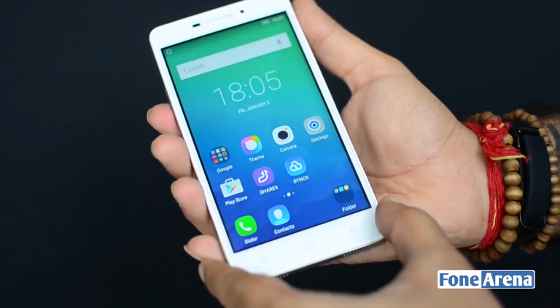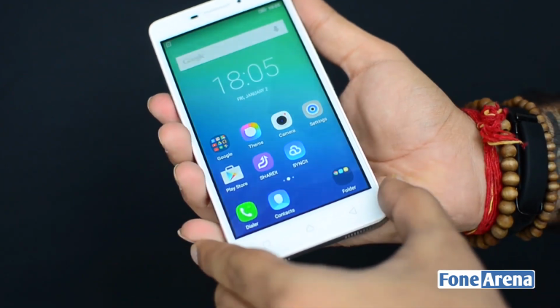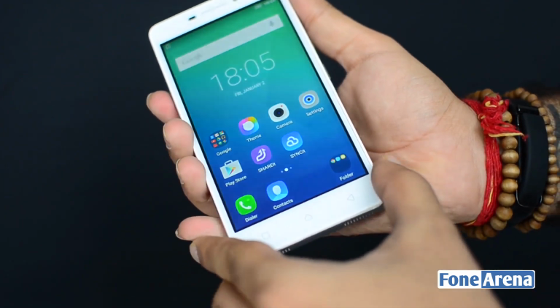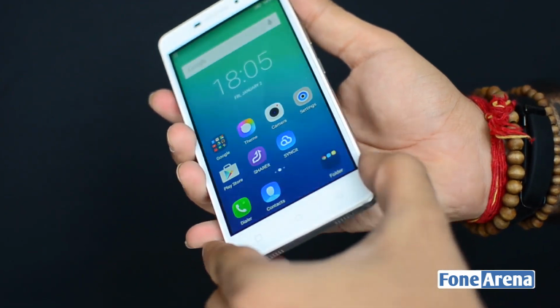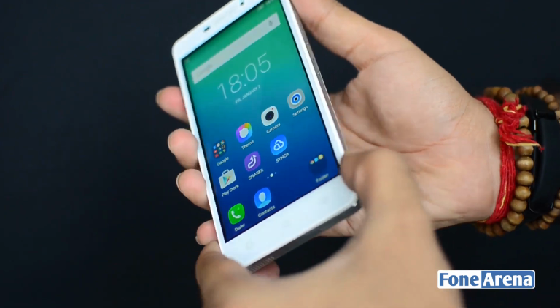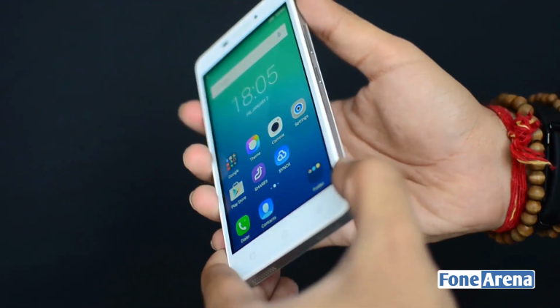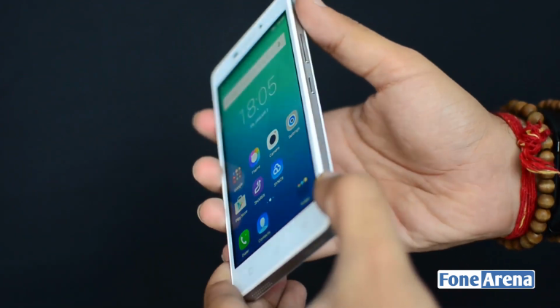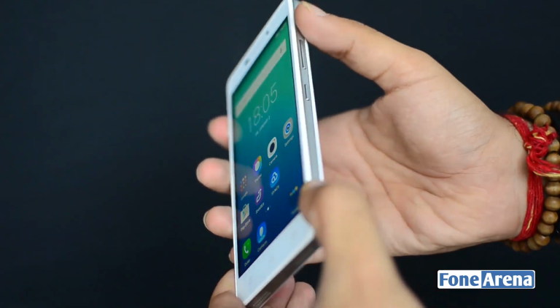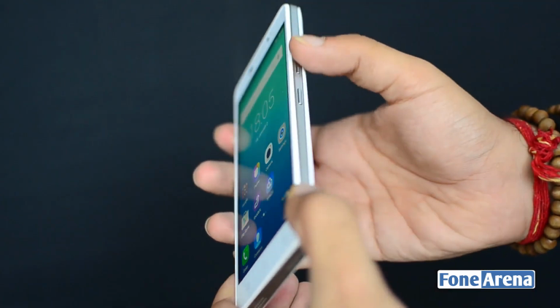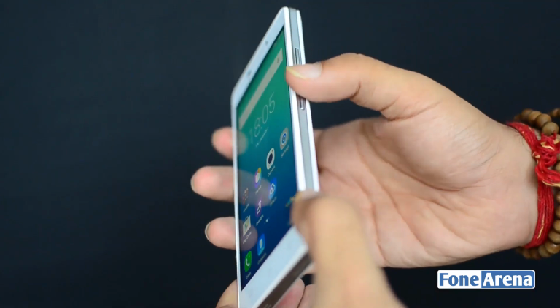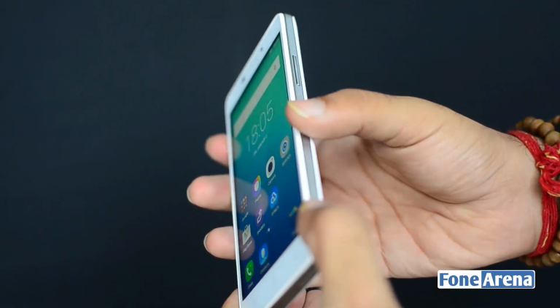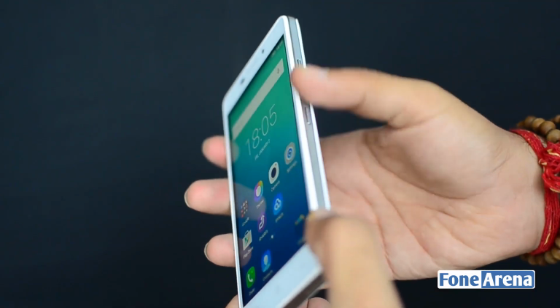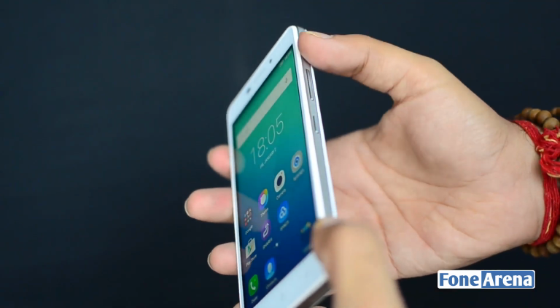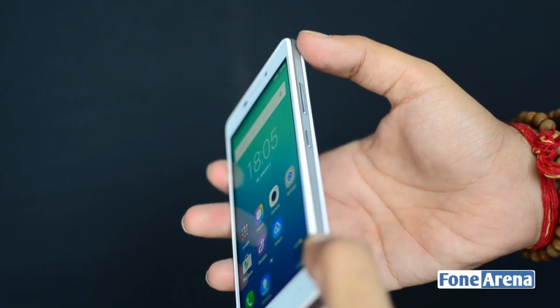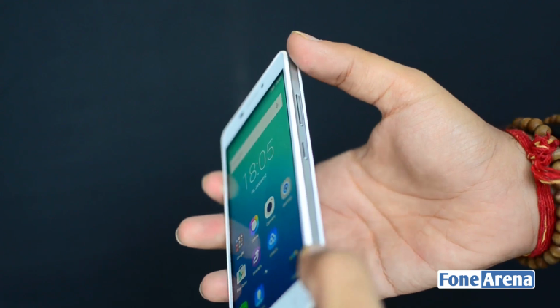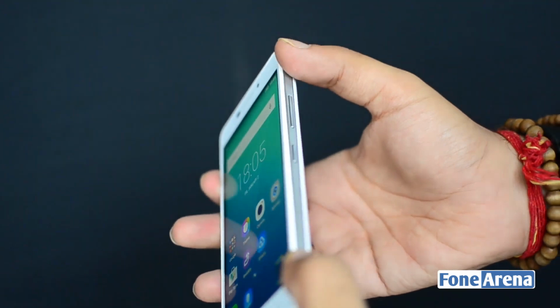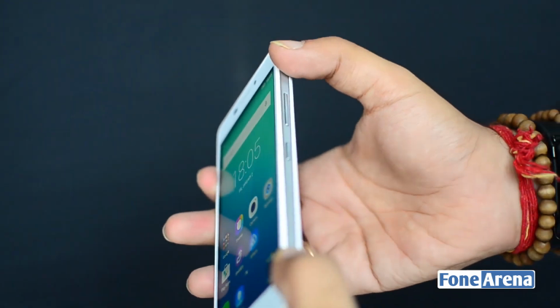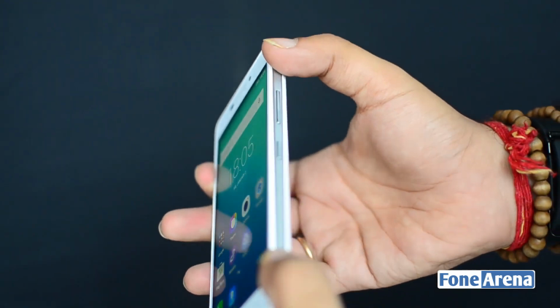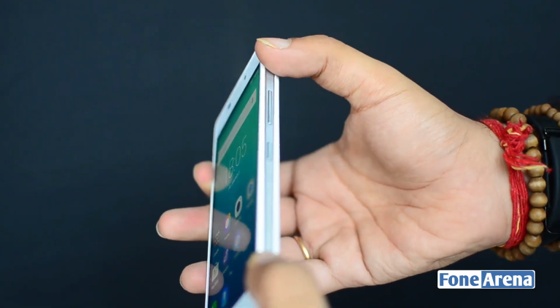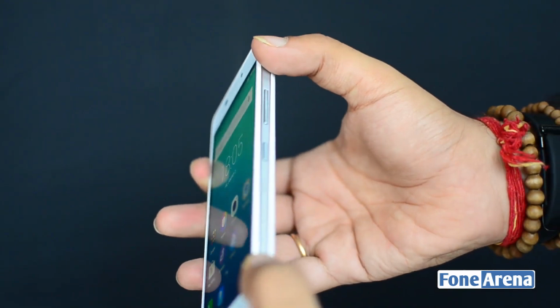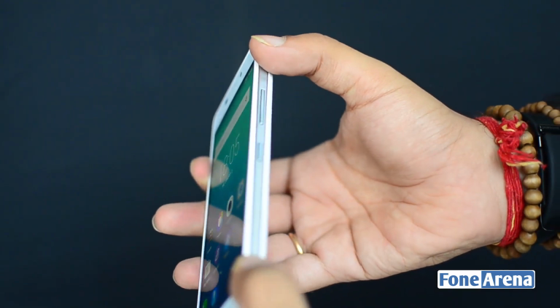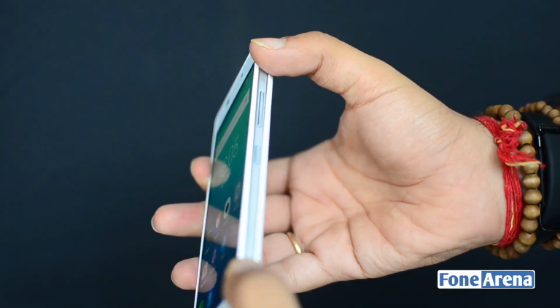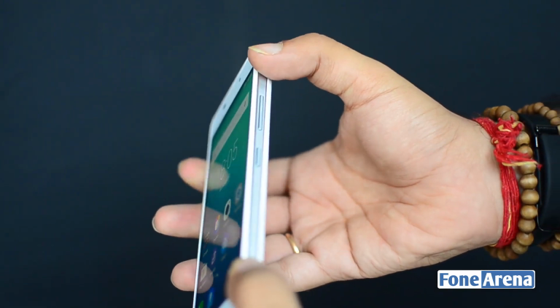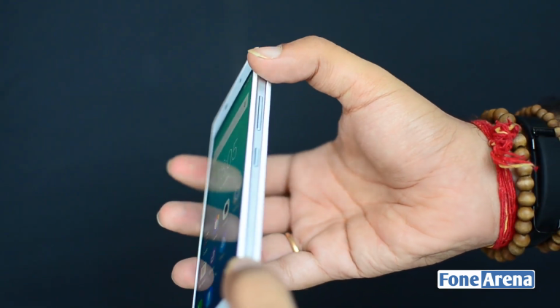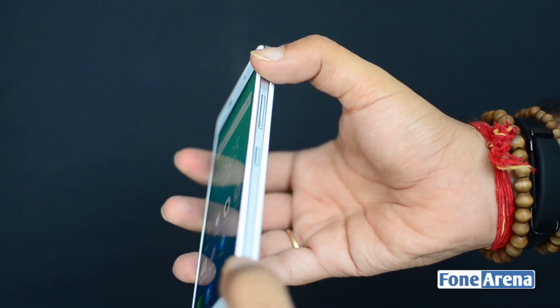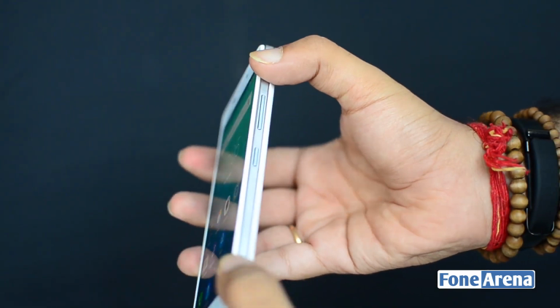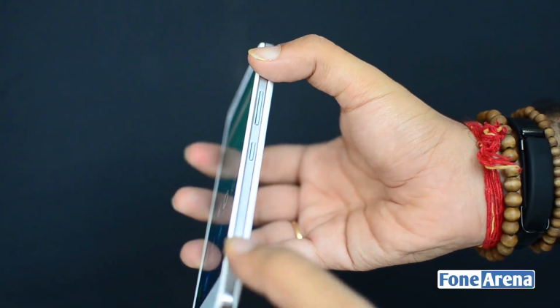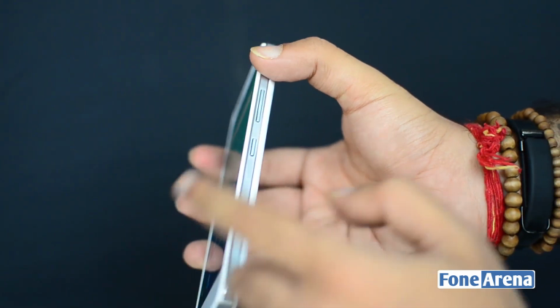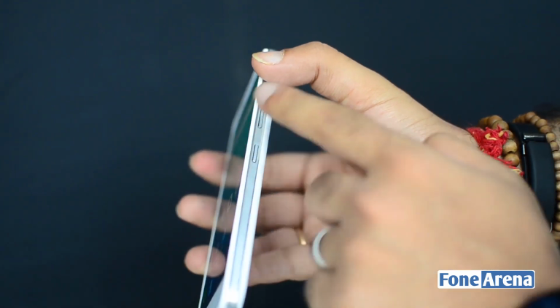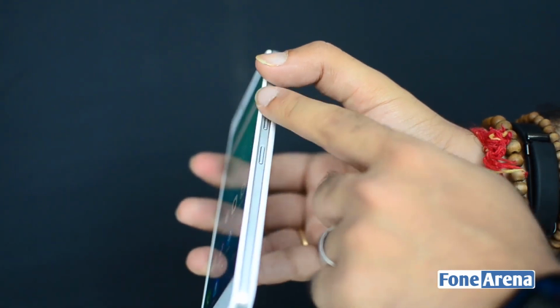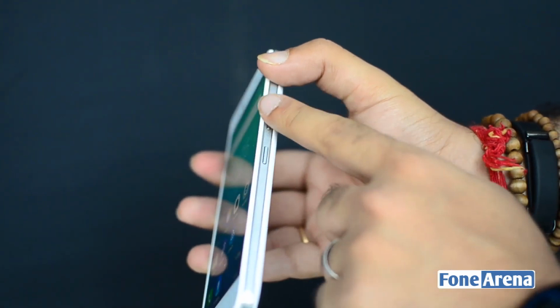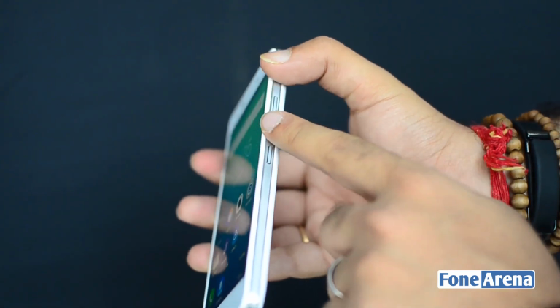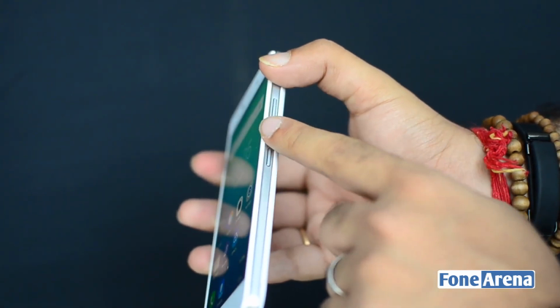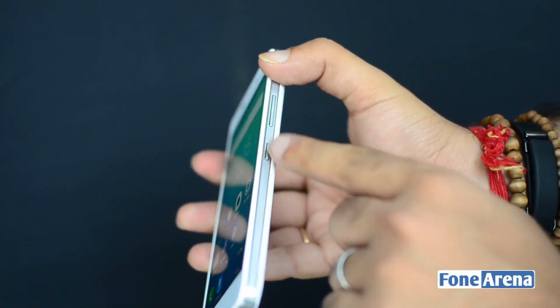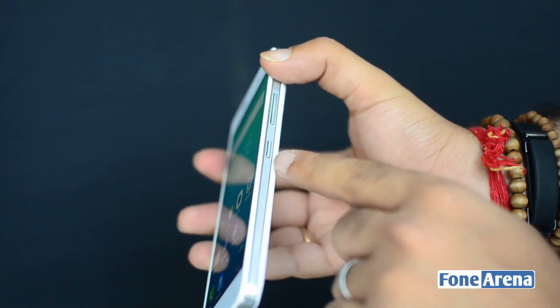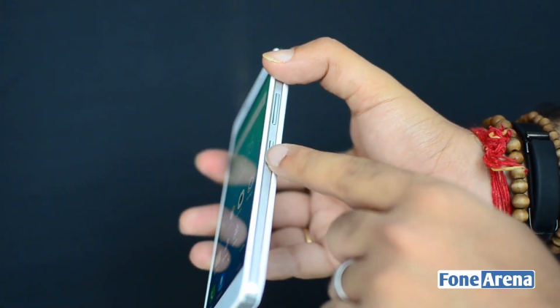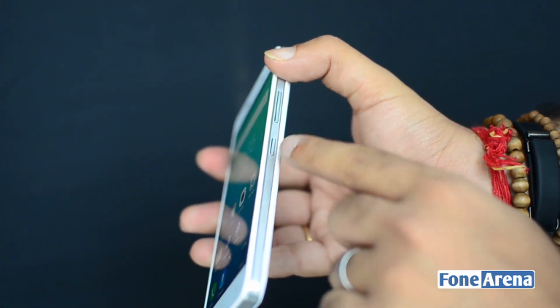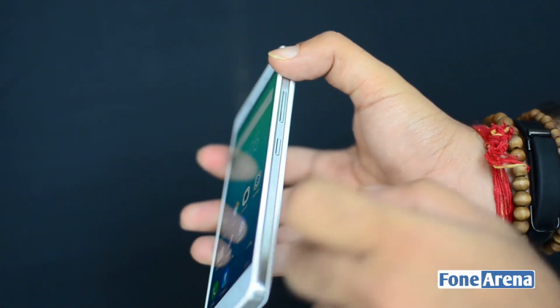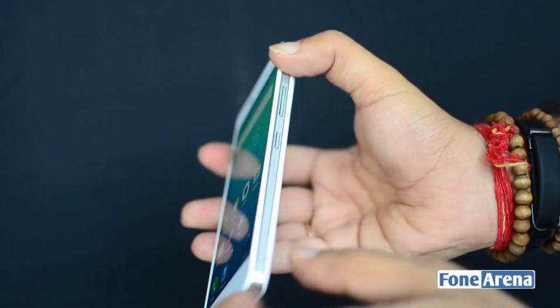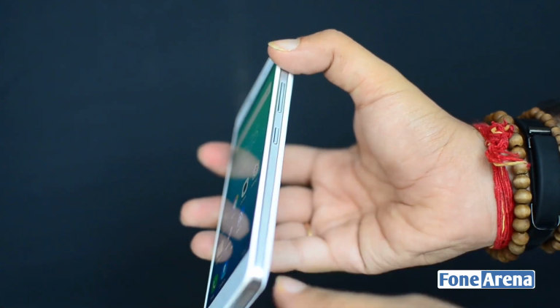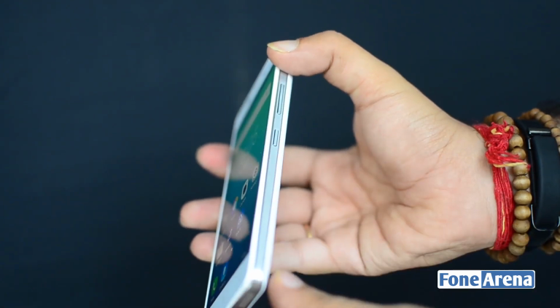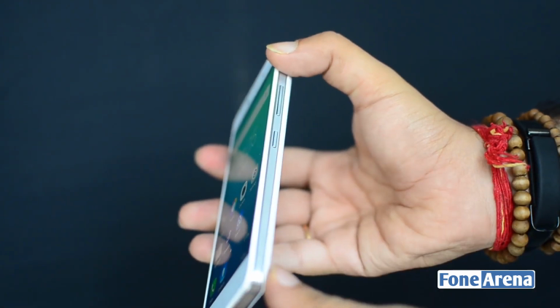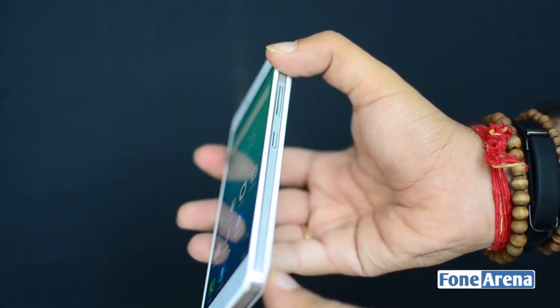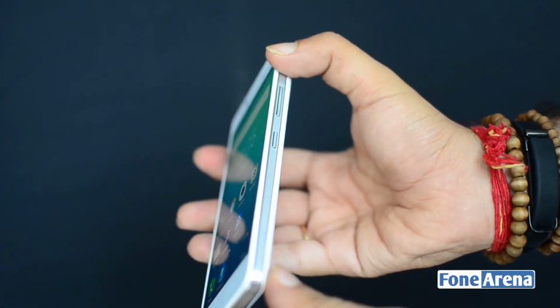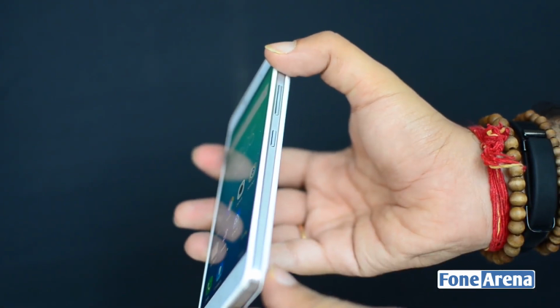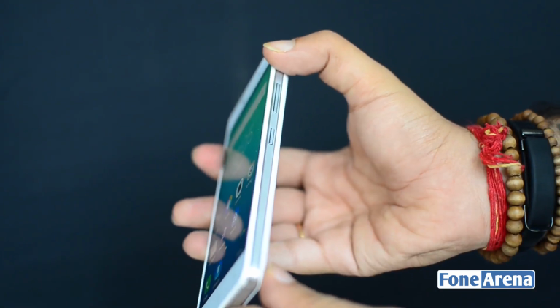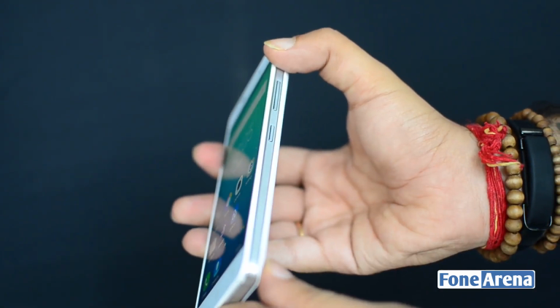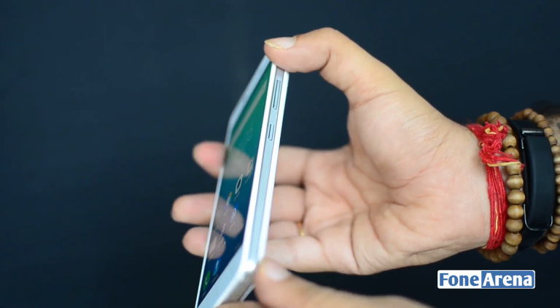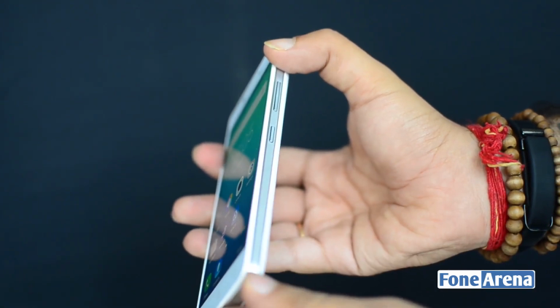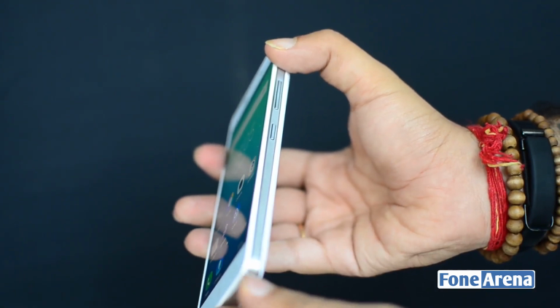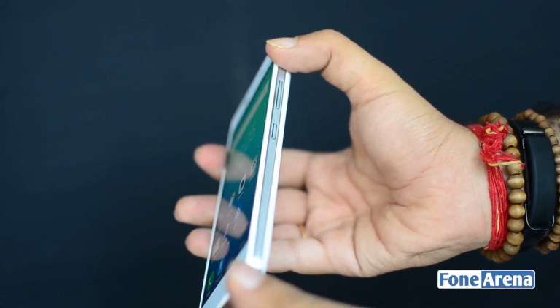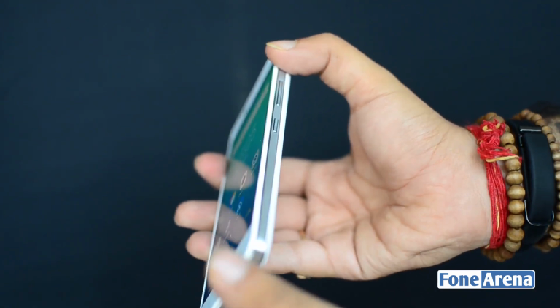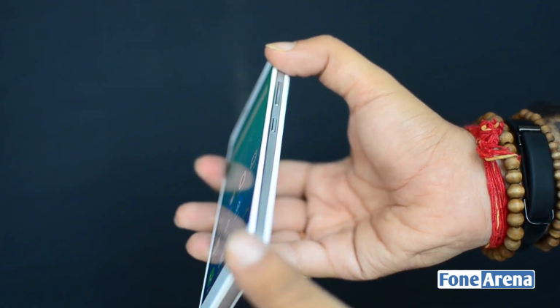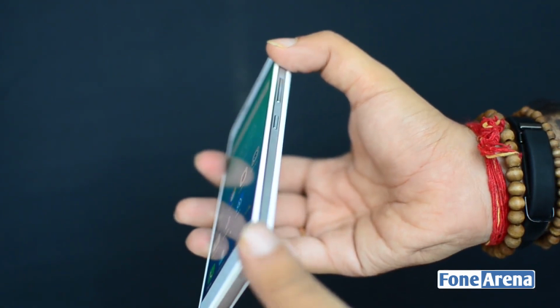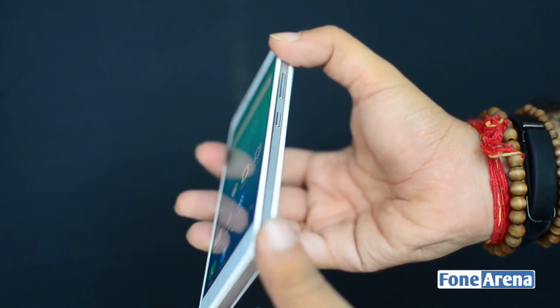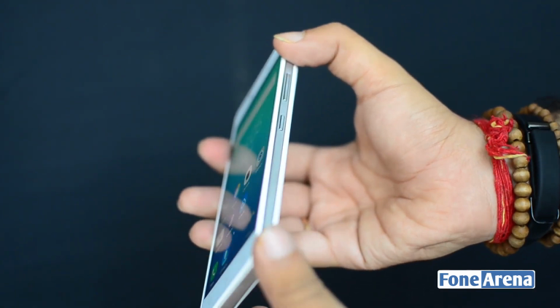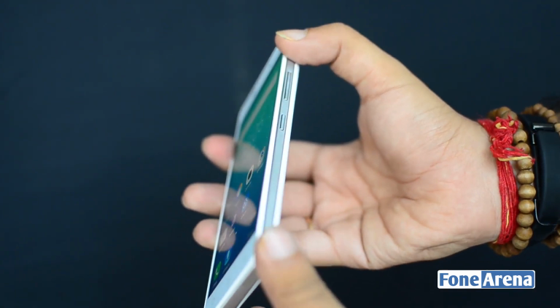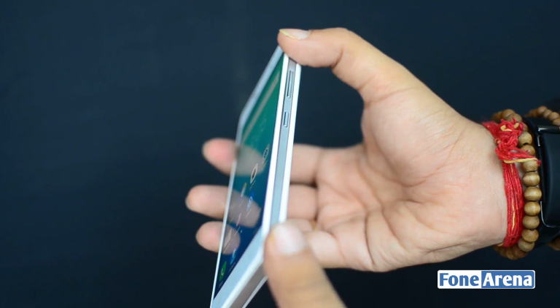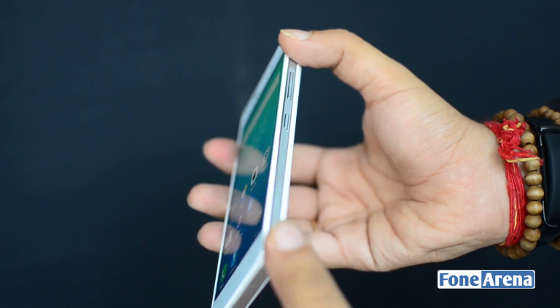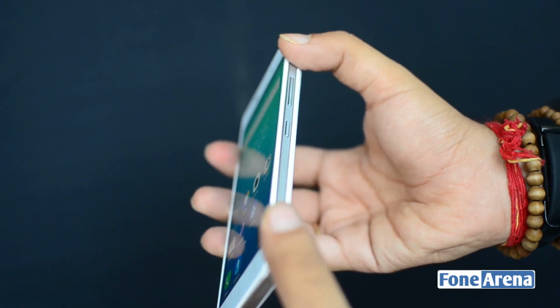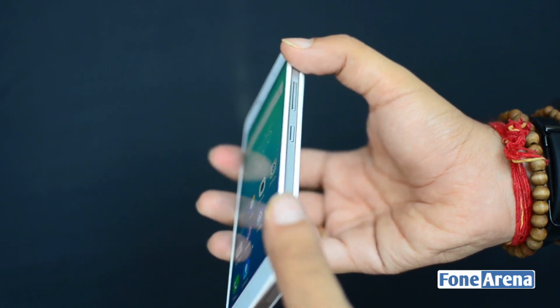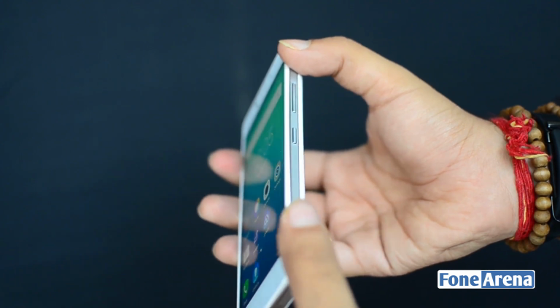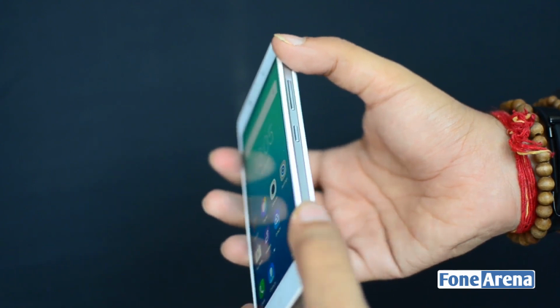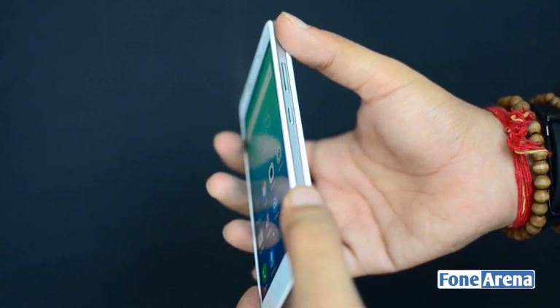Move over to the side and you've got a metal band running around it. You've got a volume rocker and a power button as well. Nice looking phone from the side.